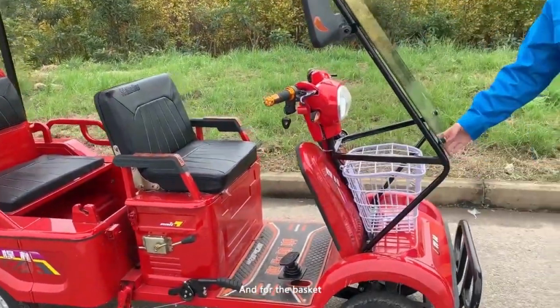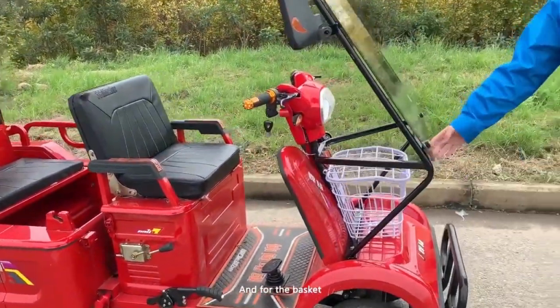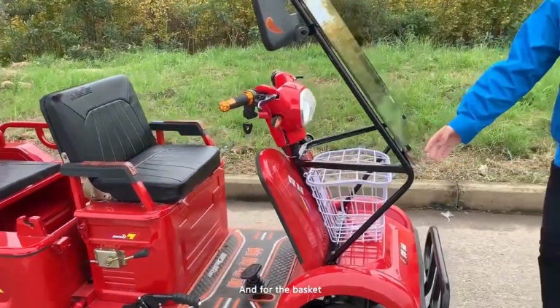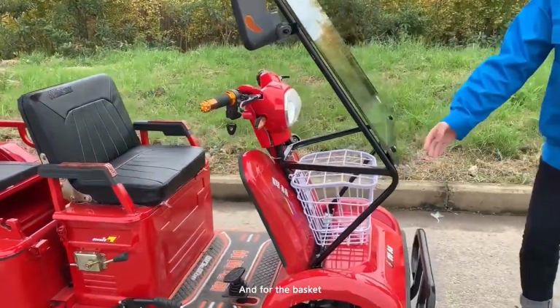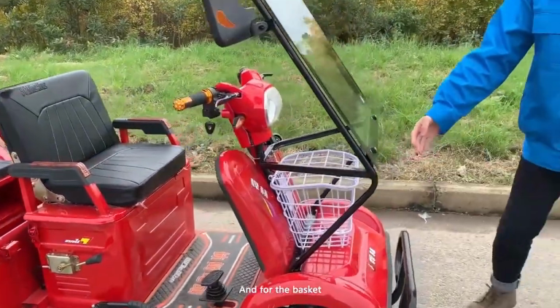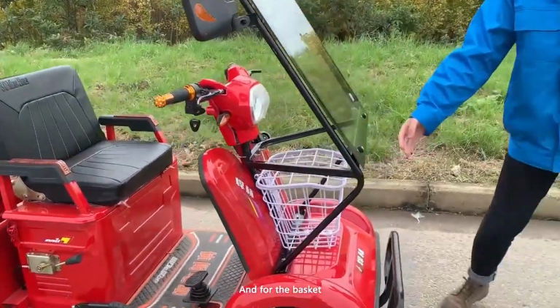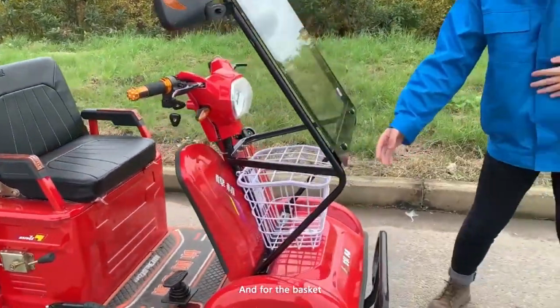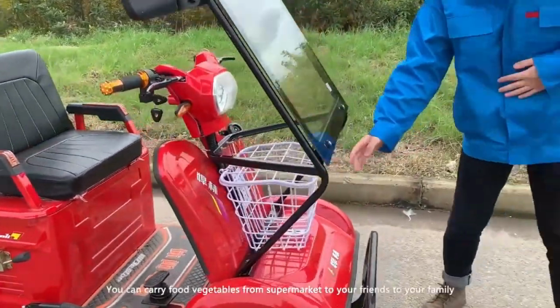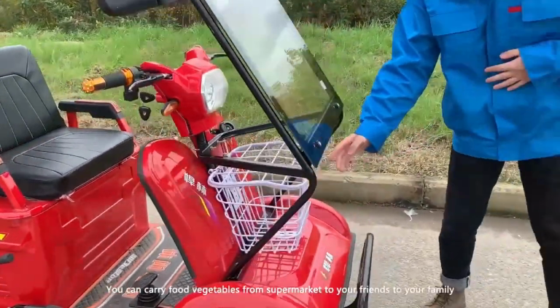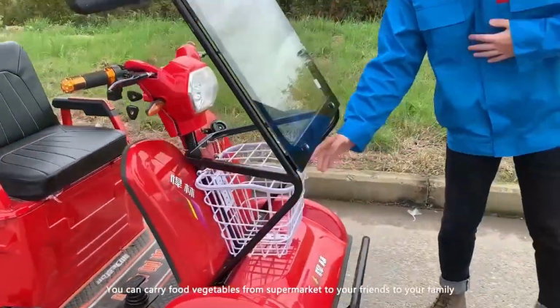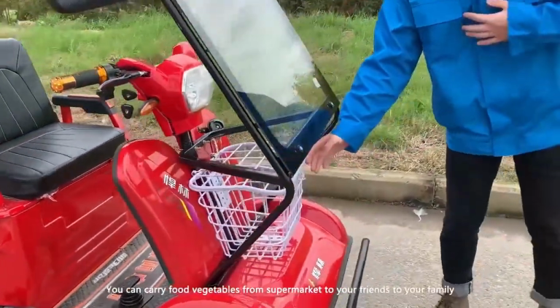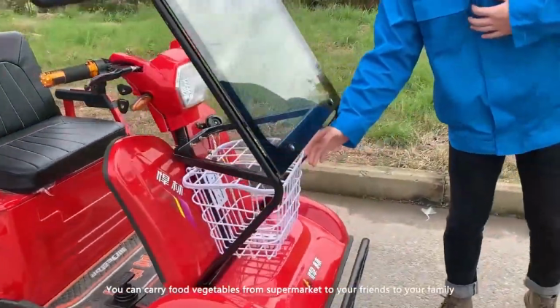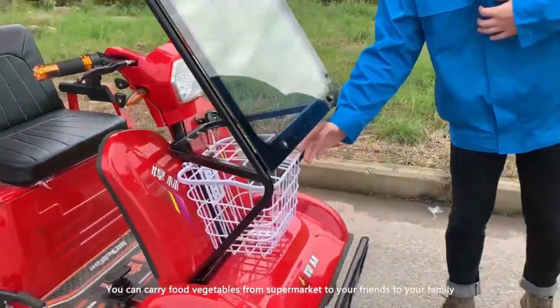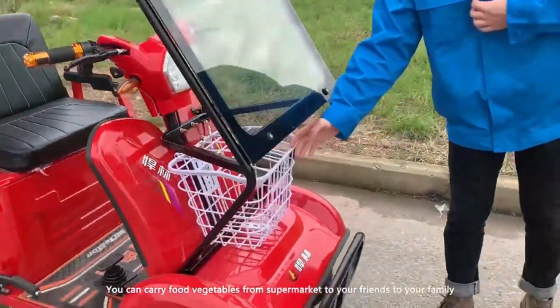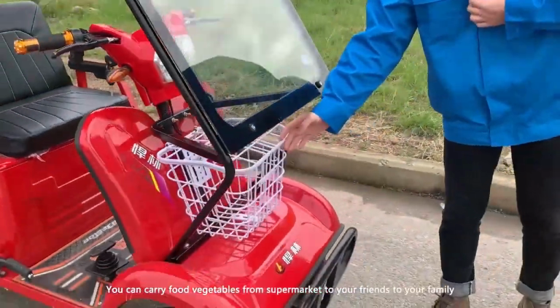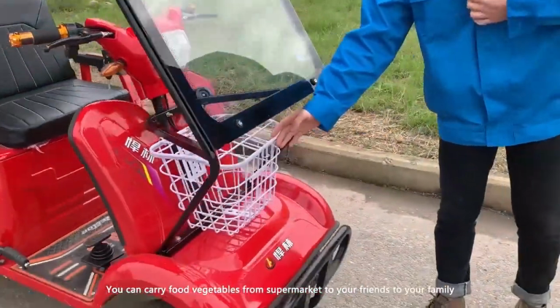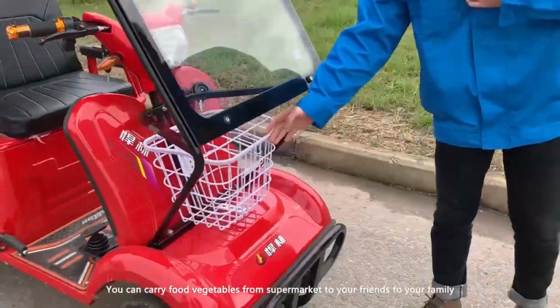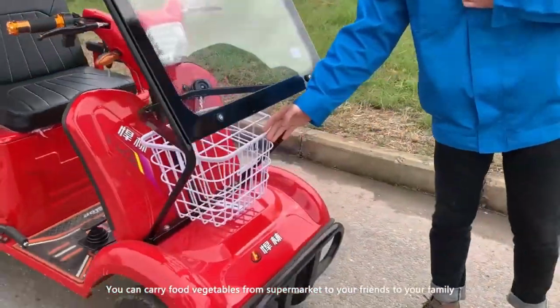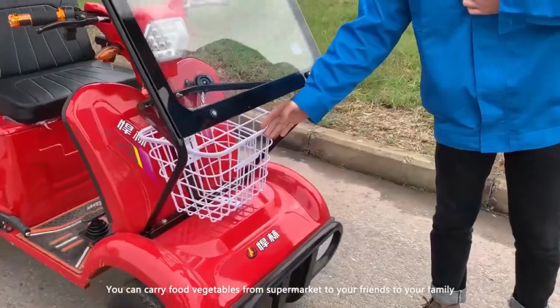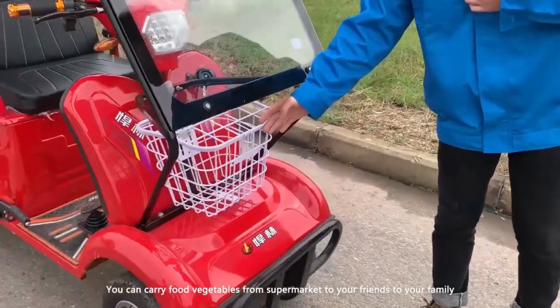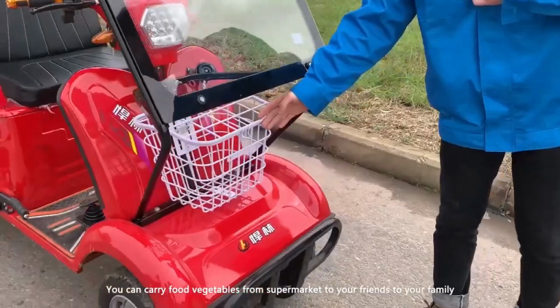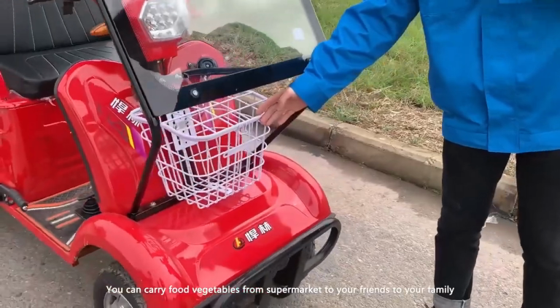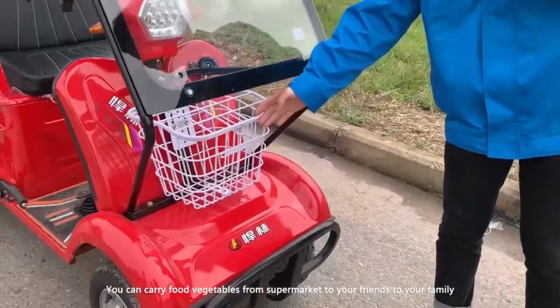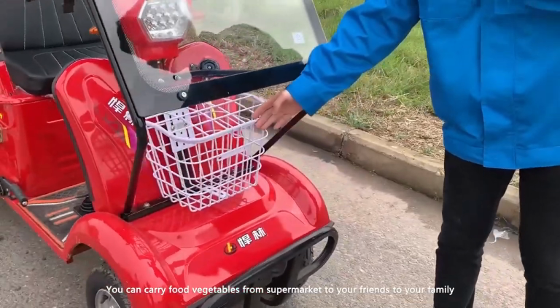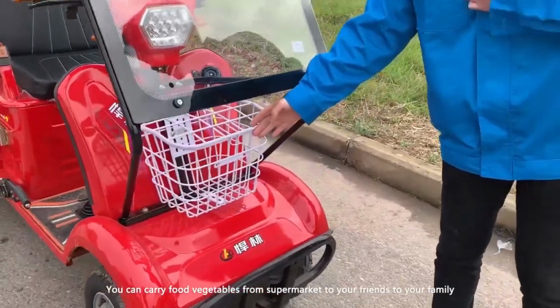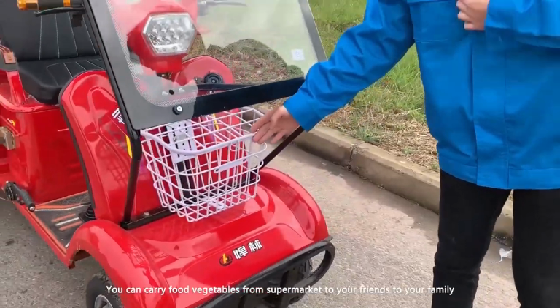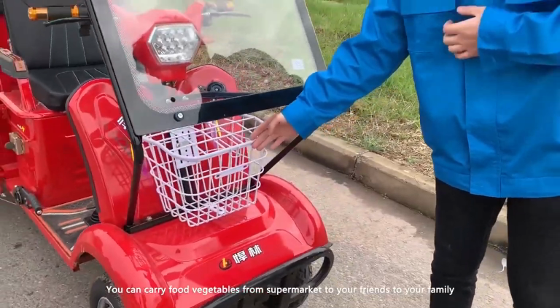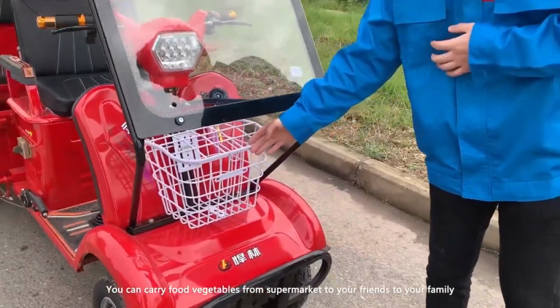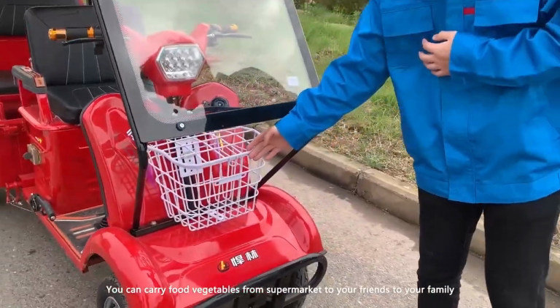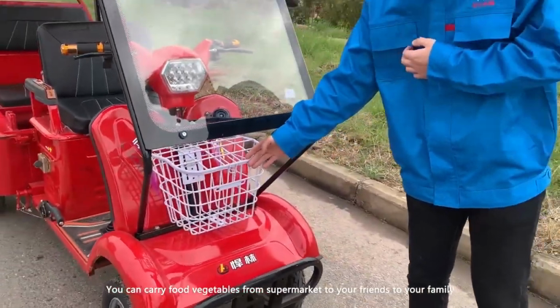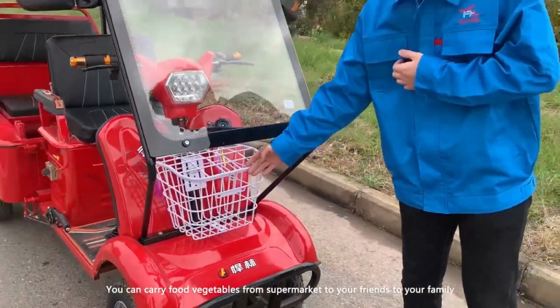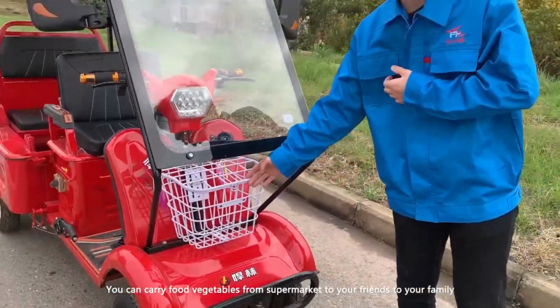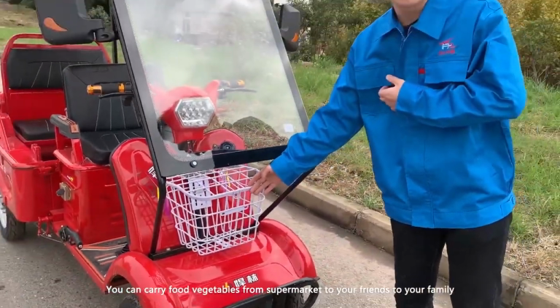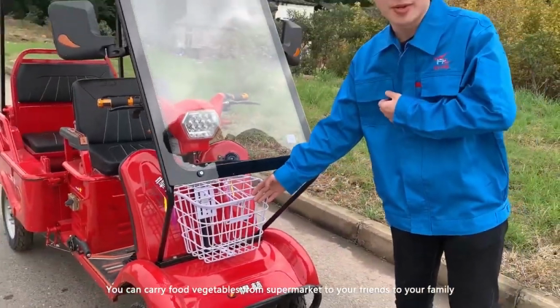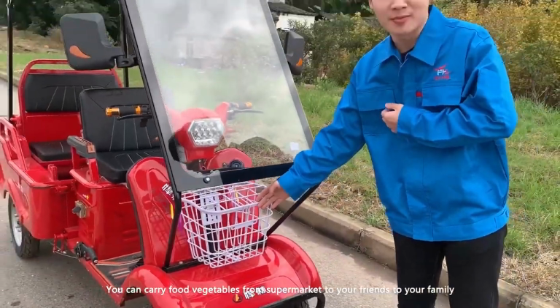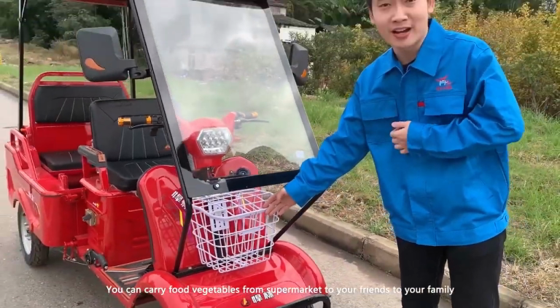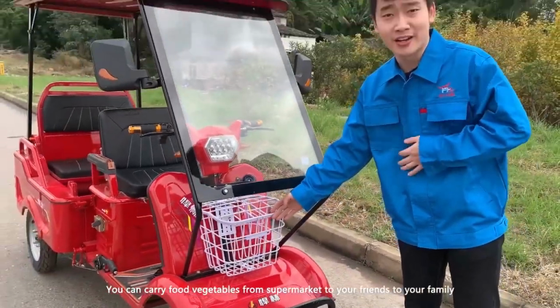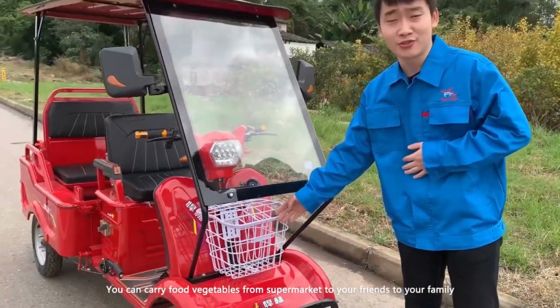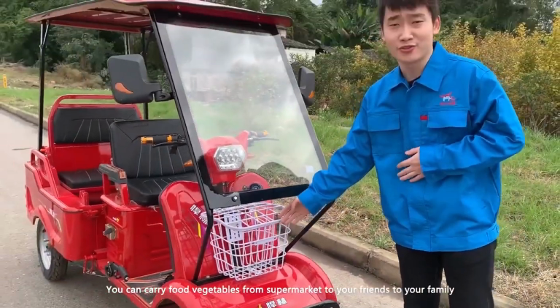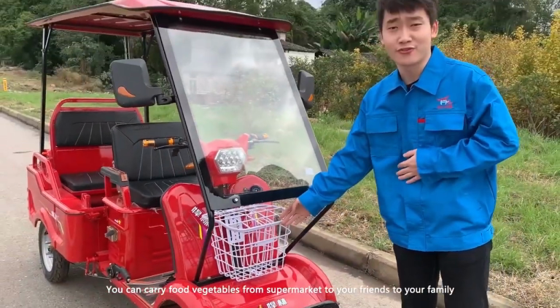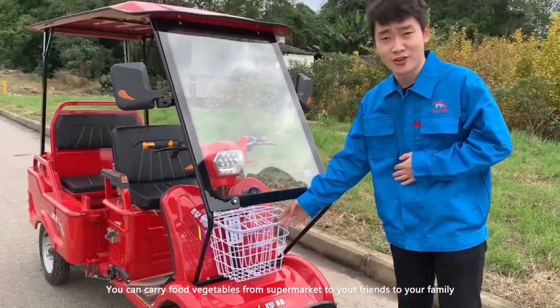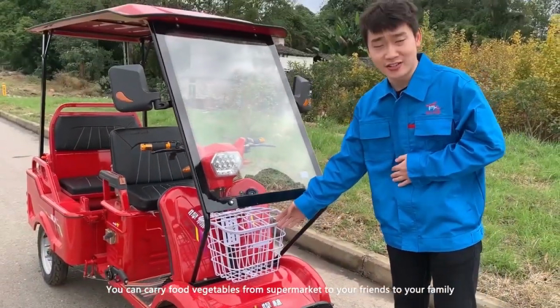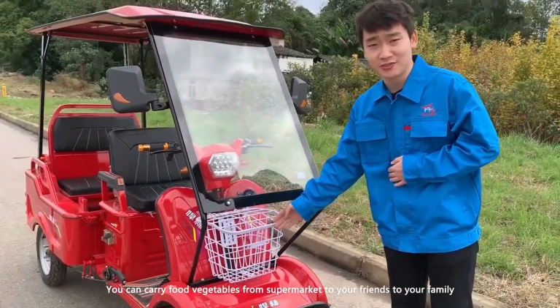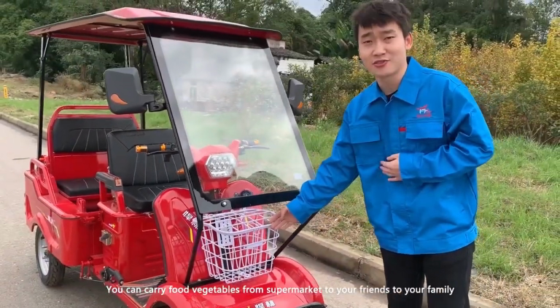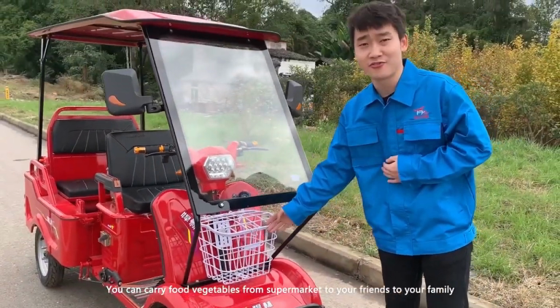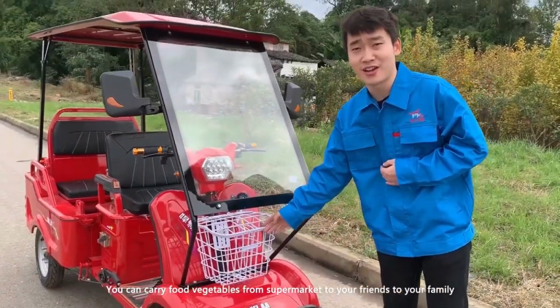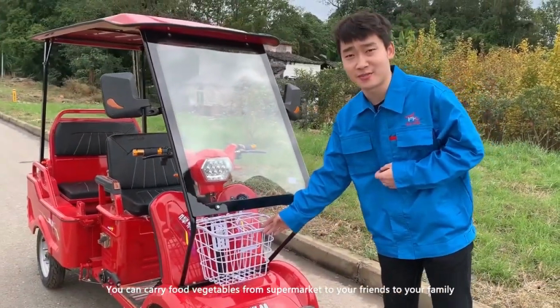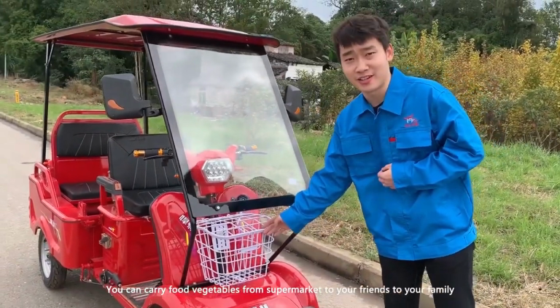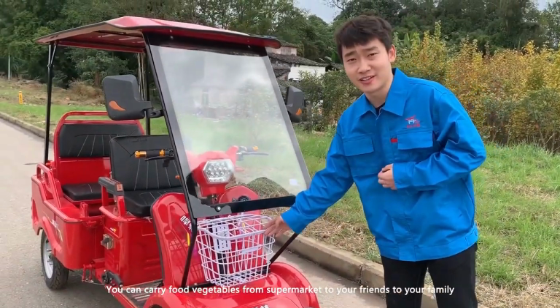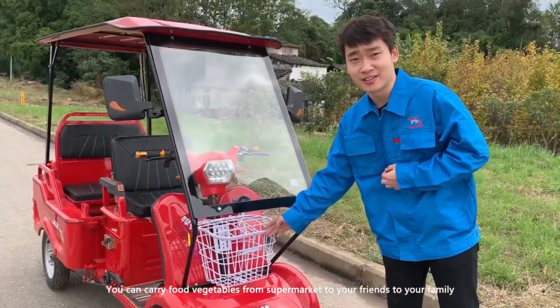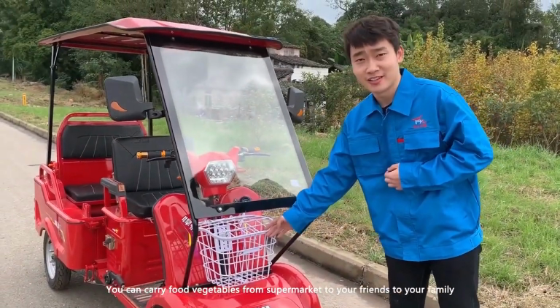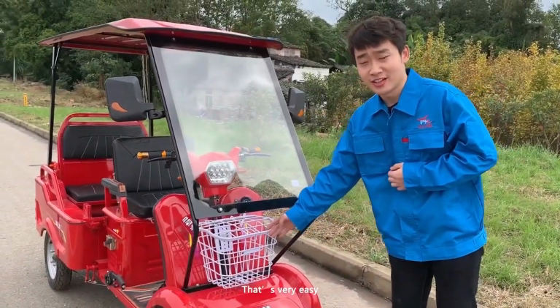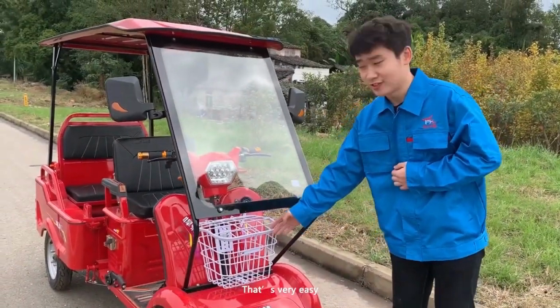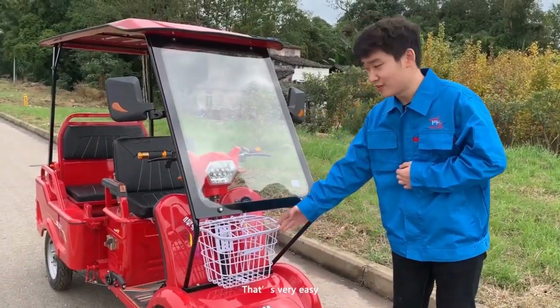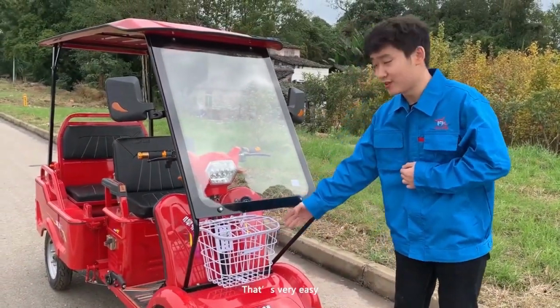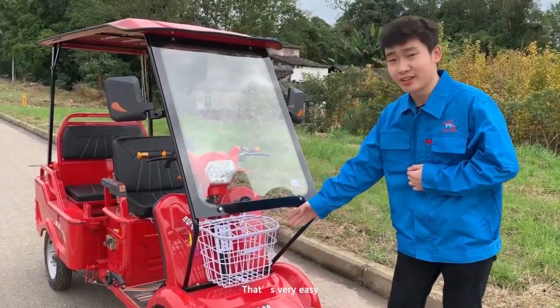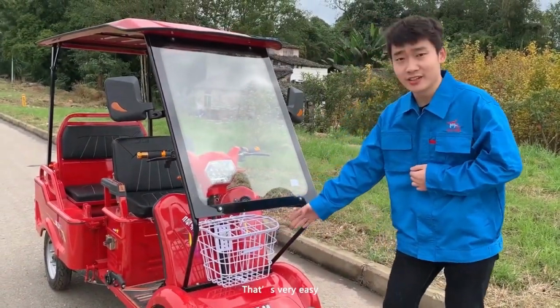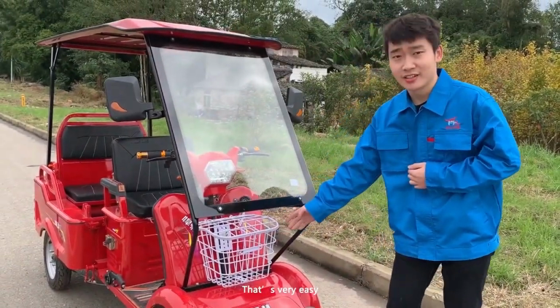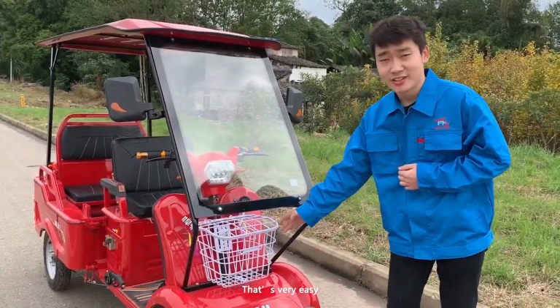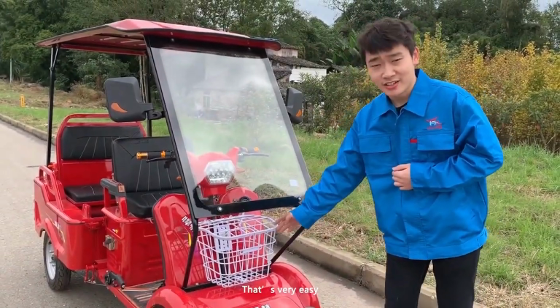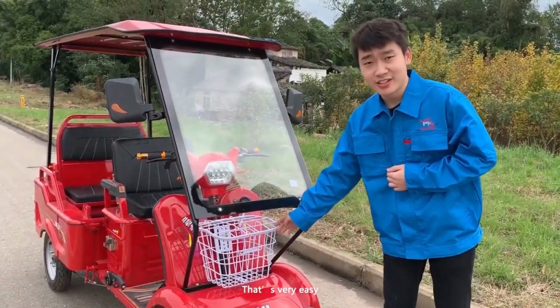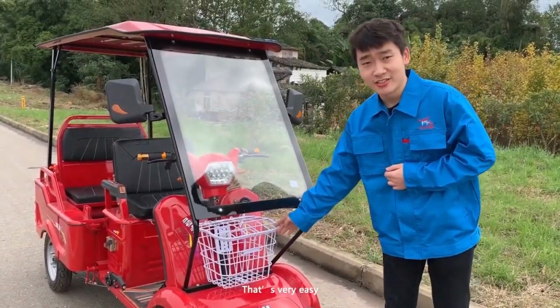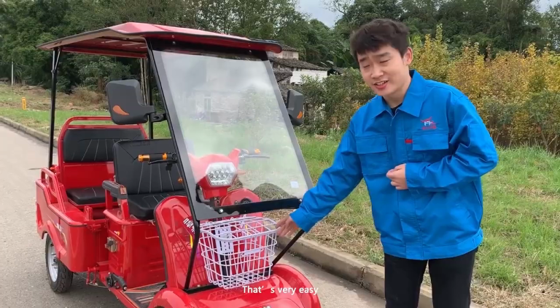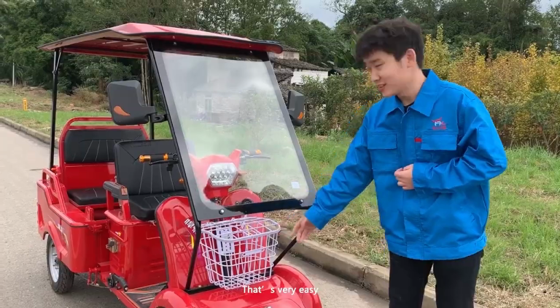And for the basket, you can carry food, carry vegetables from the supermarket to friends, to family. It's very easy.